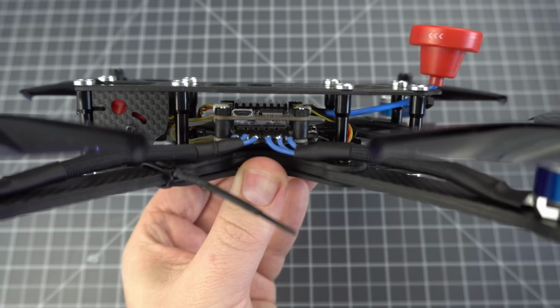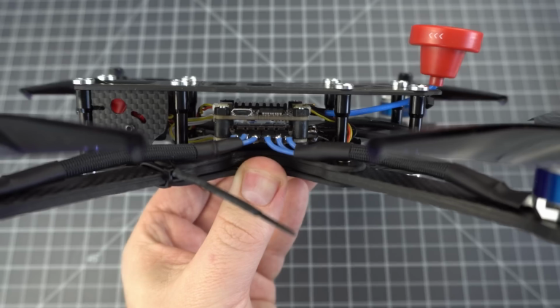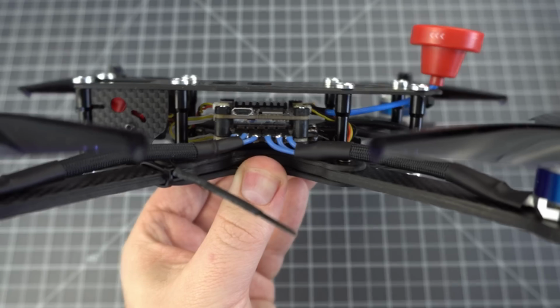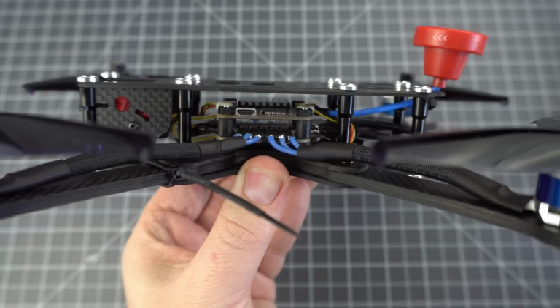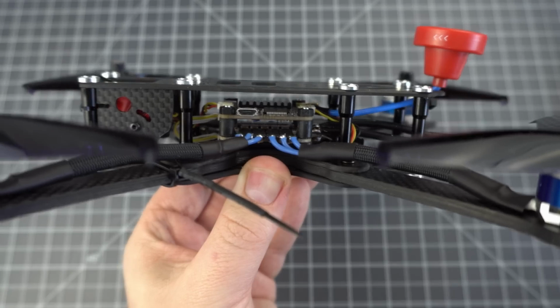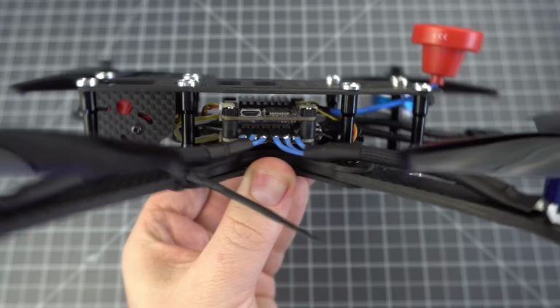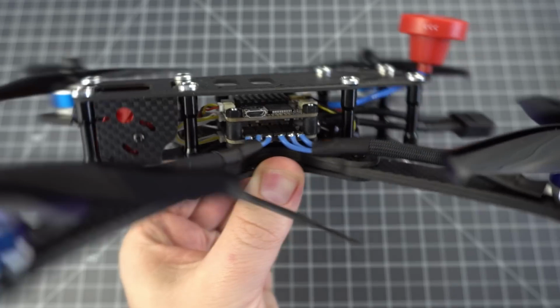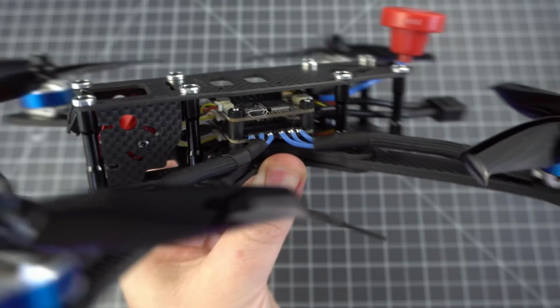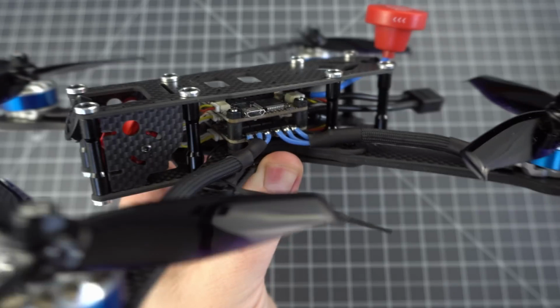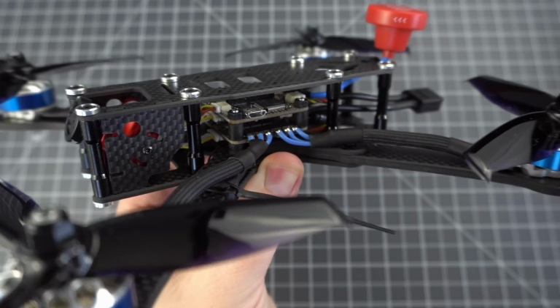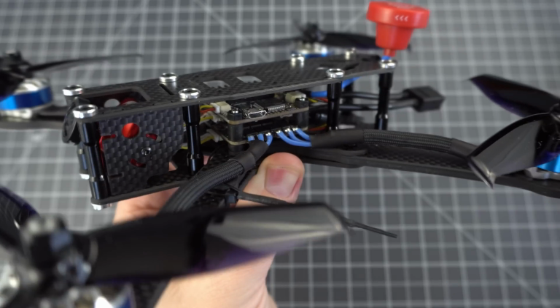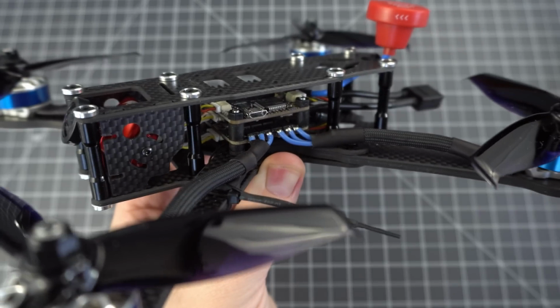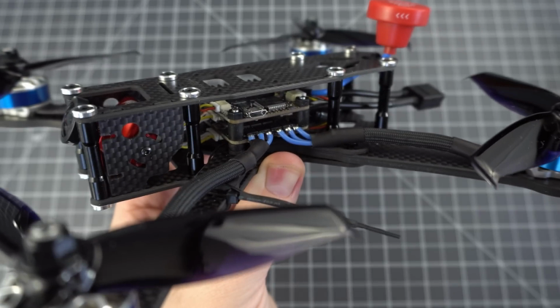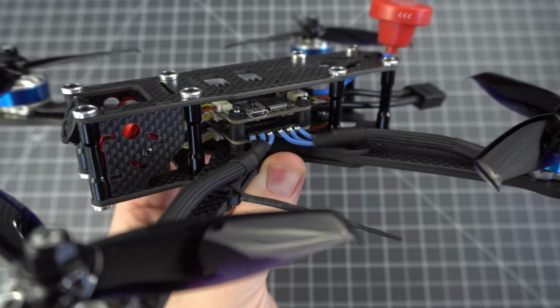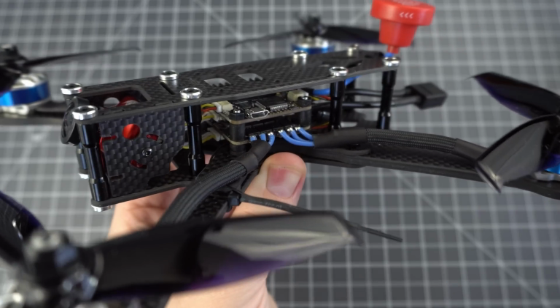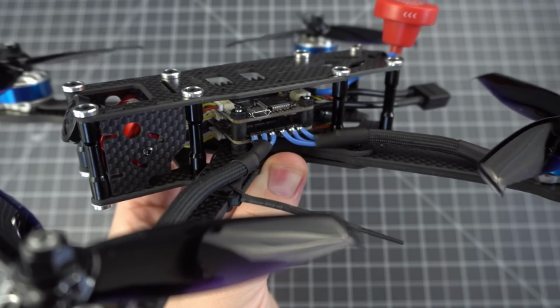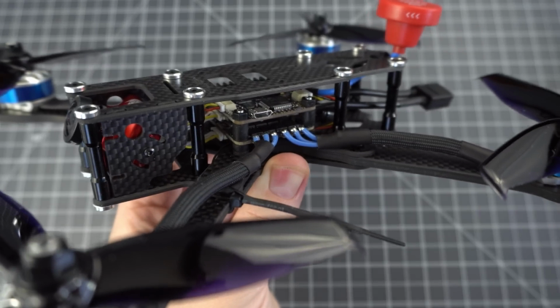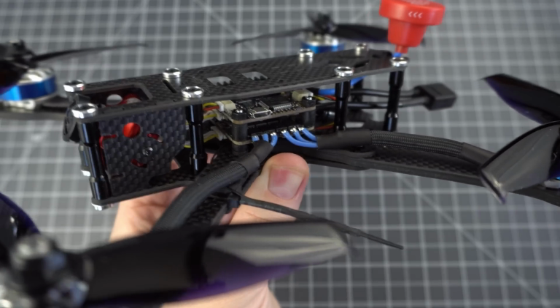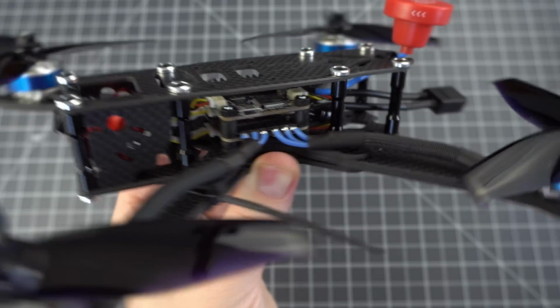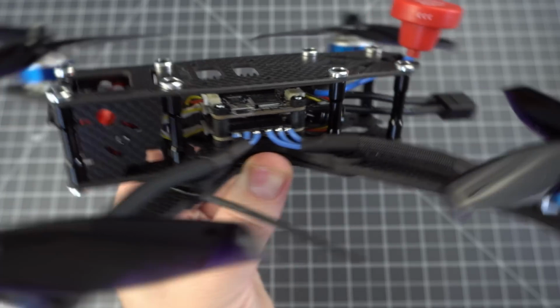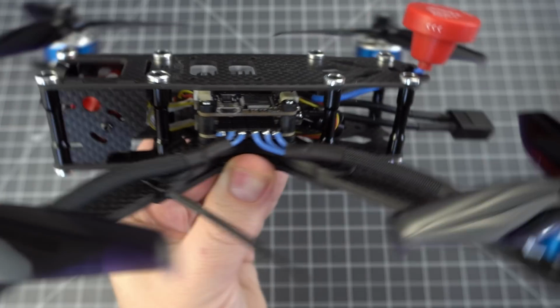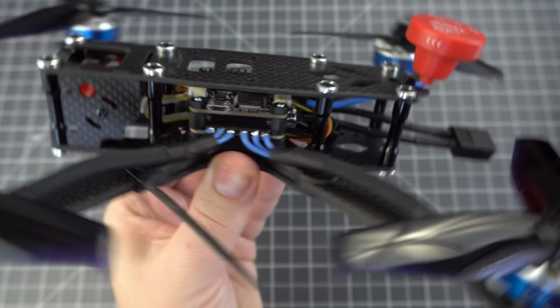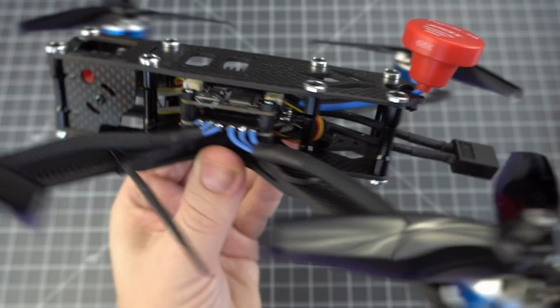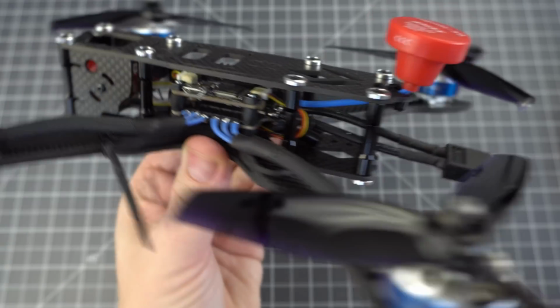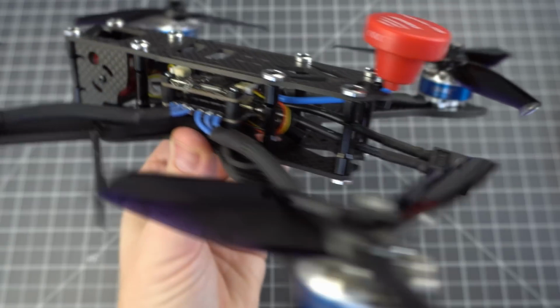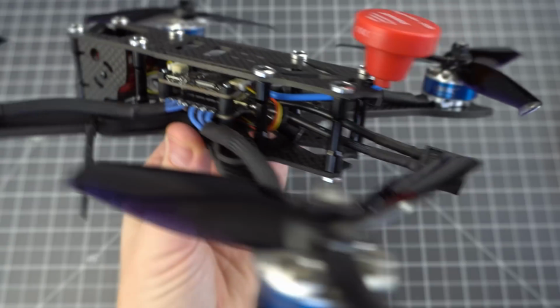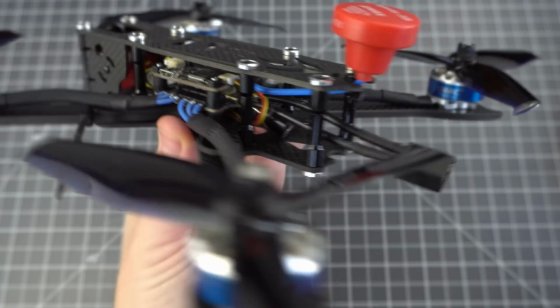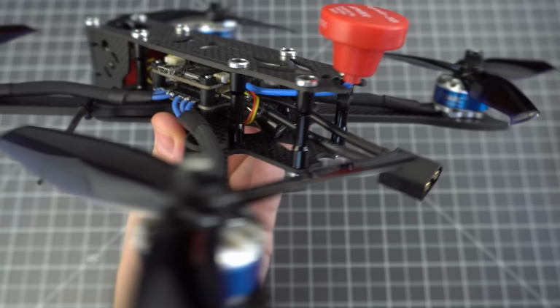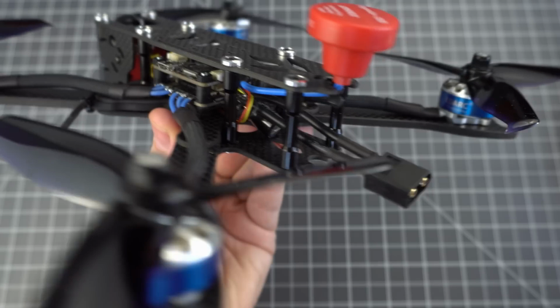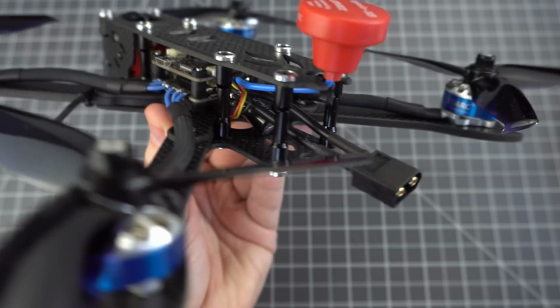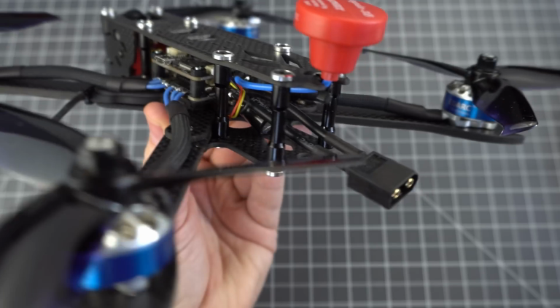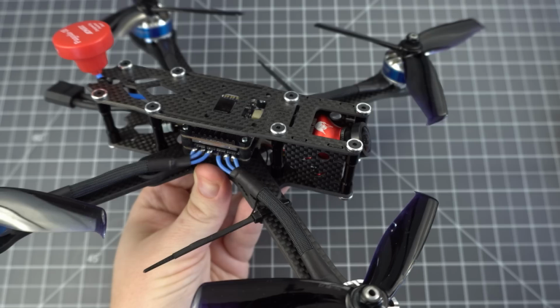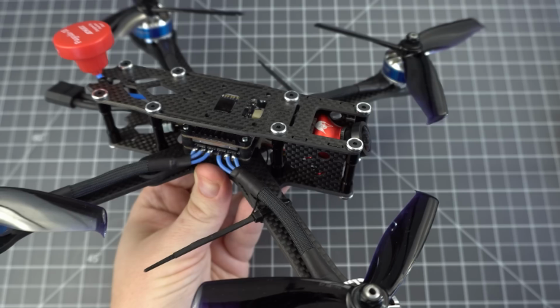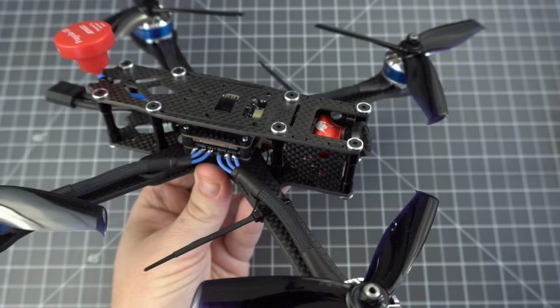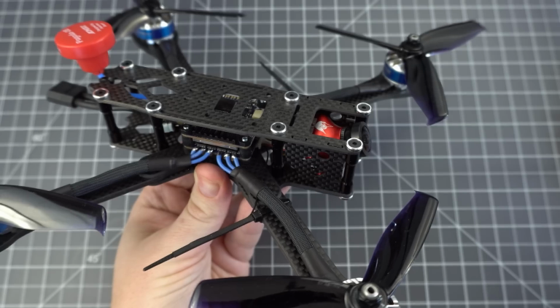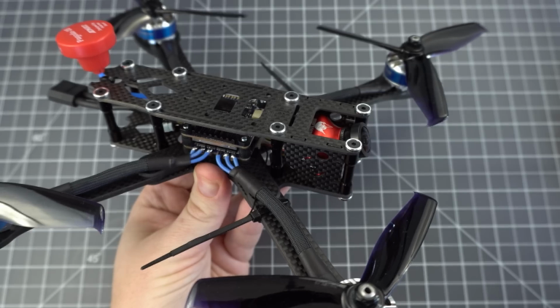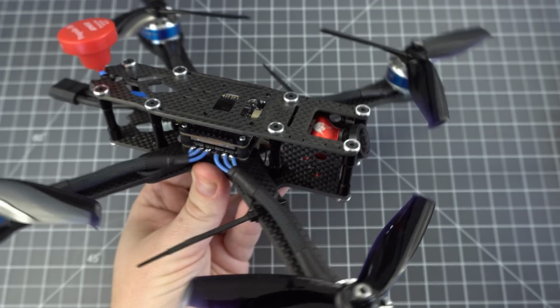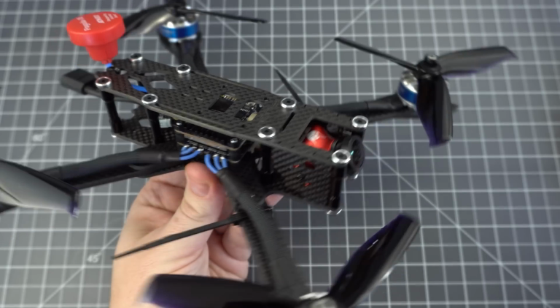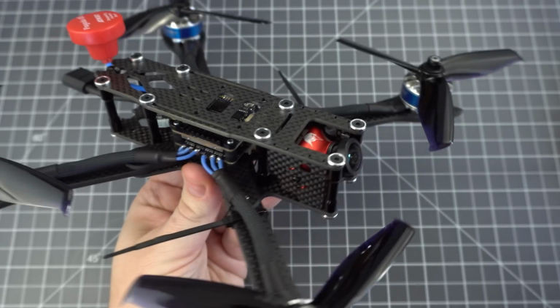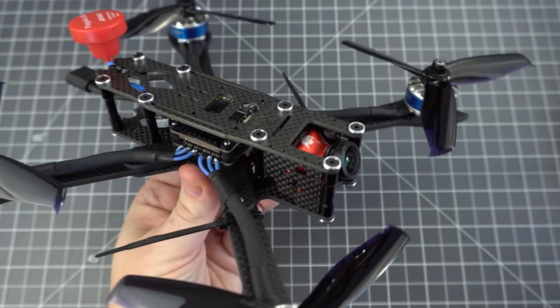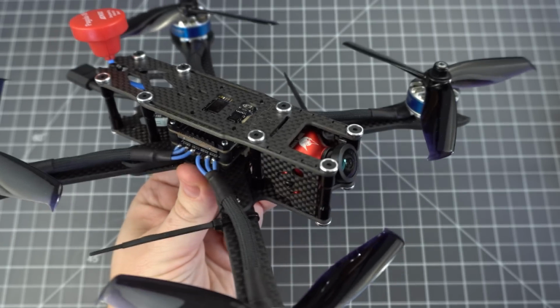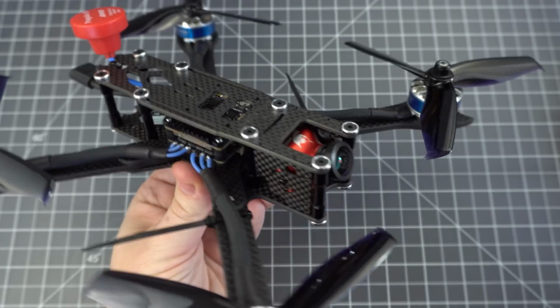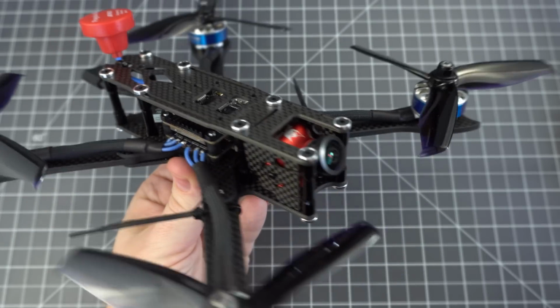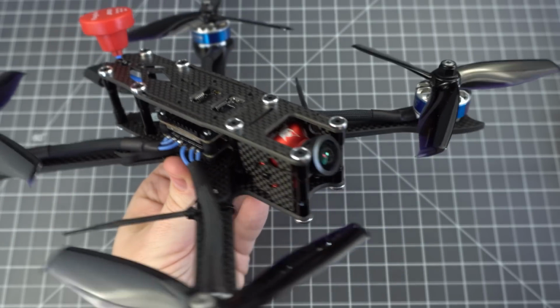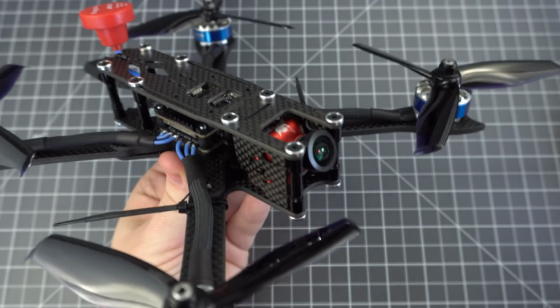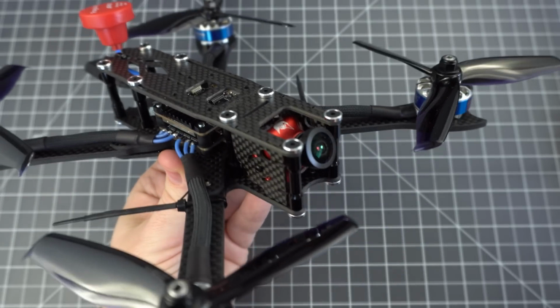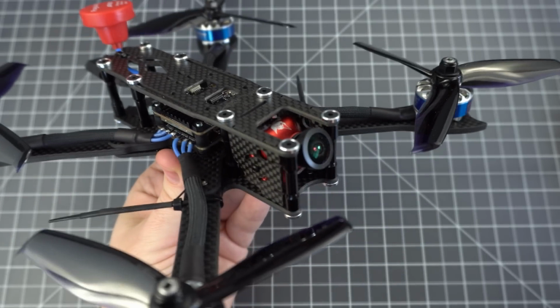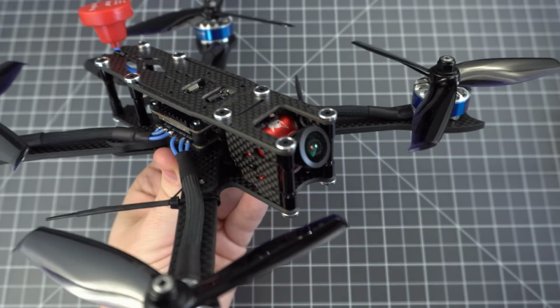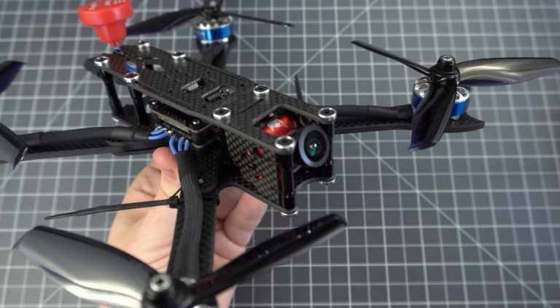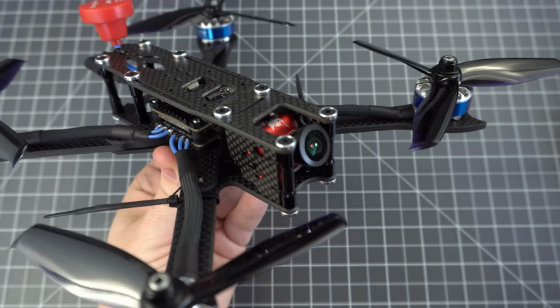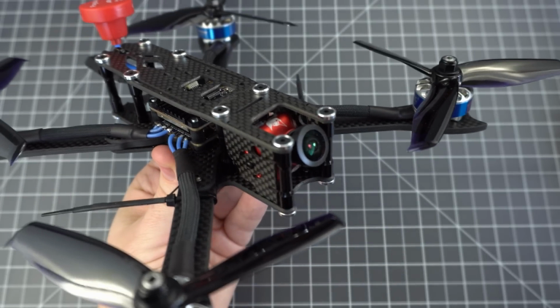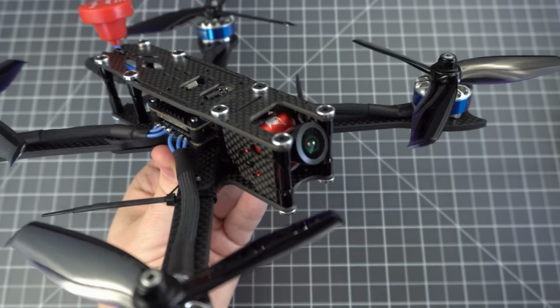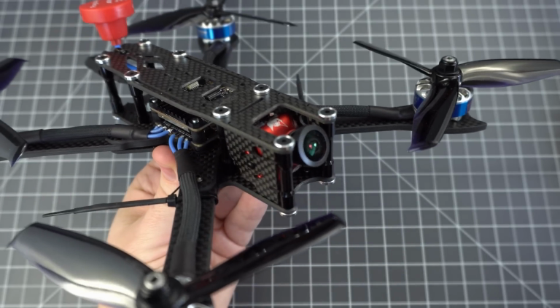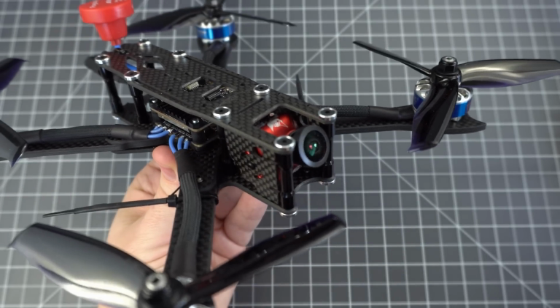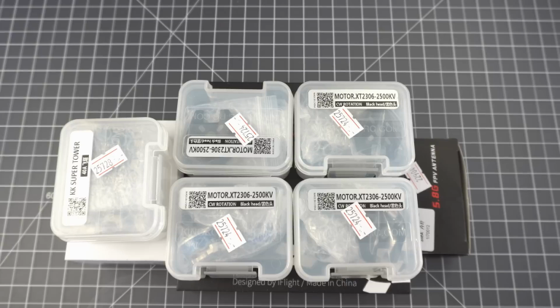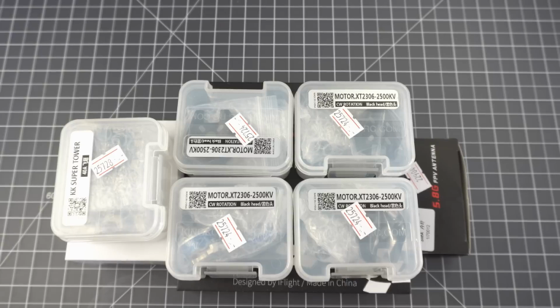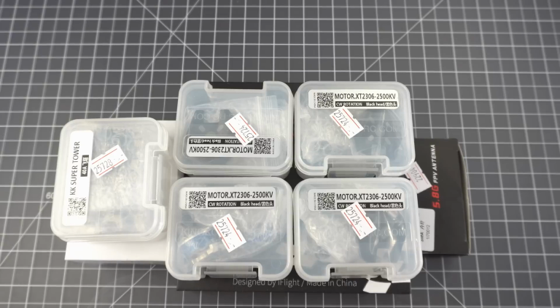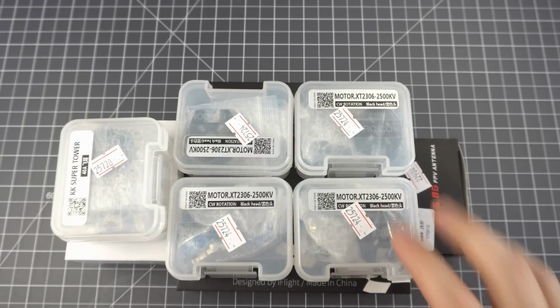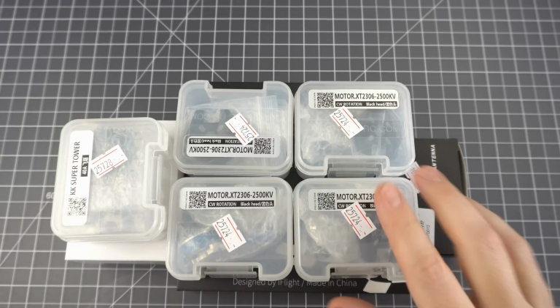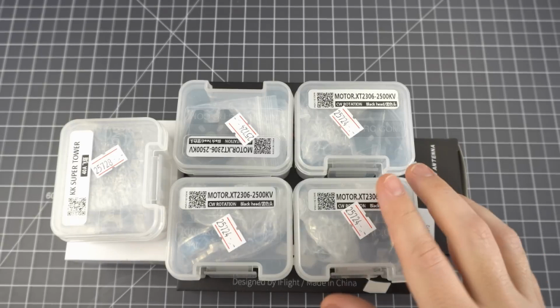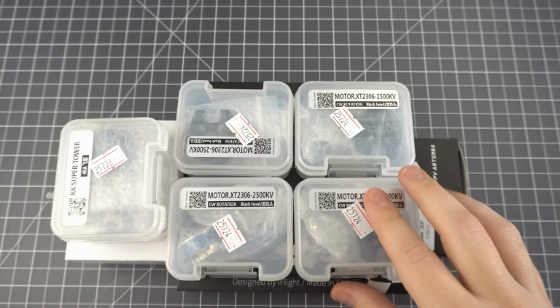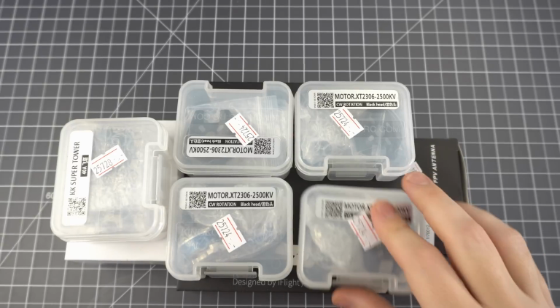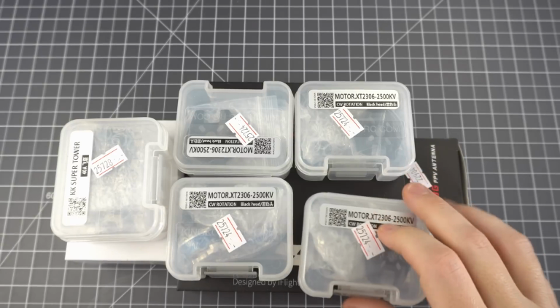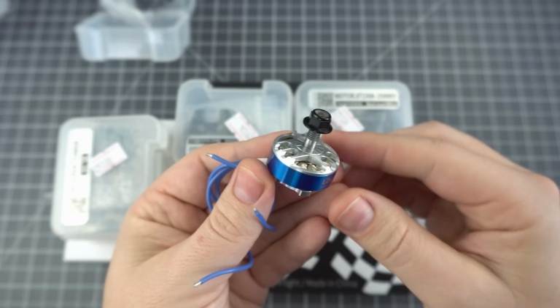In this video I'm going to show you how to build this quadcopter. This is the iFlight XL5 V3.